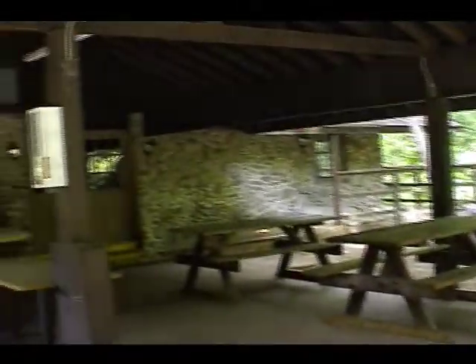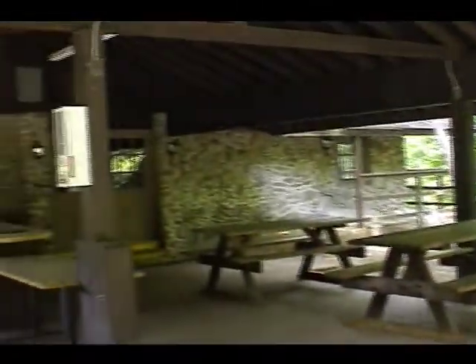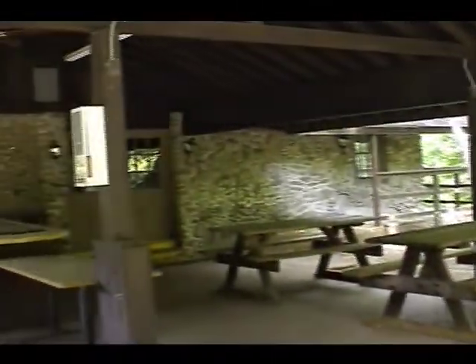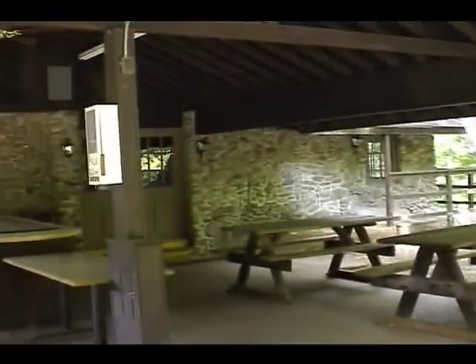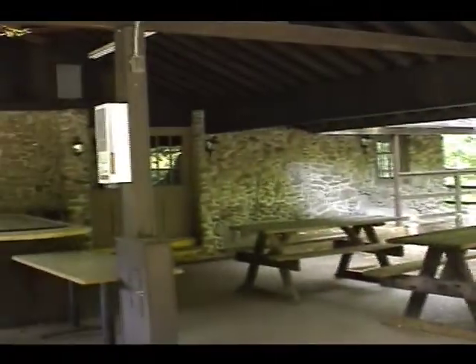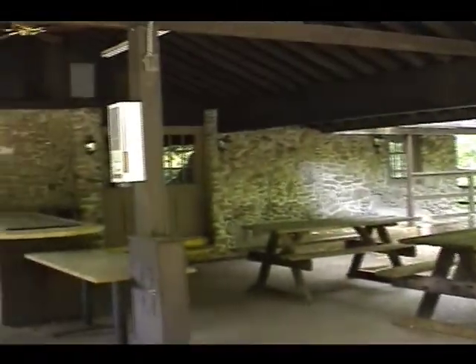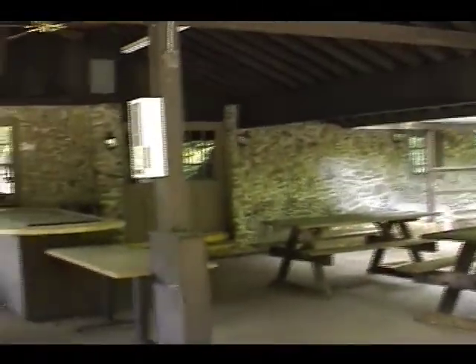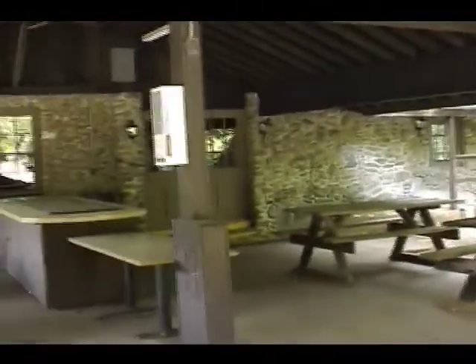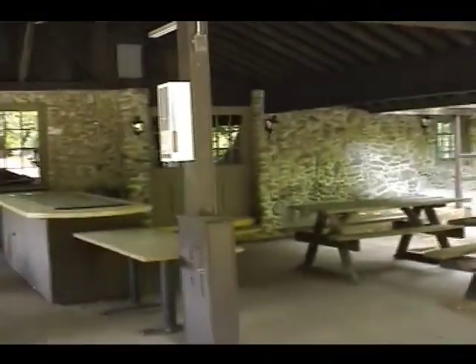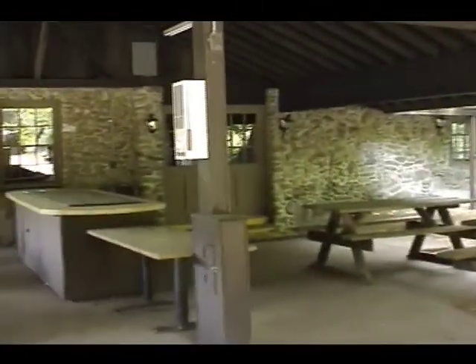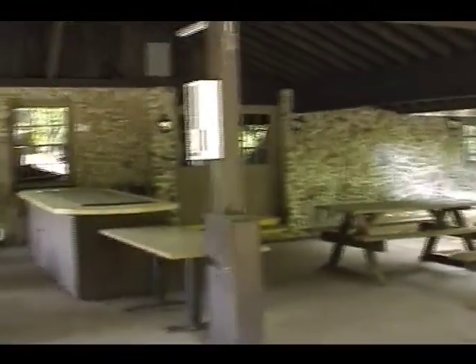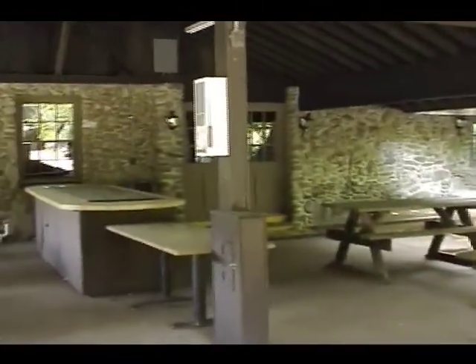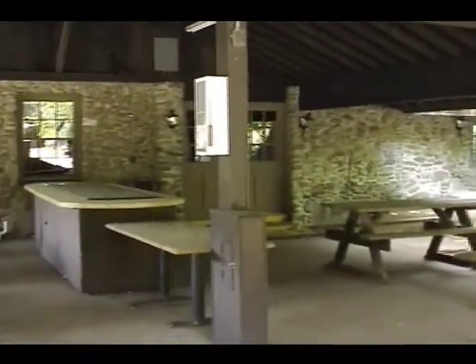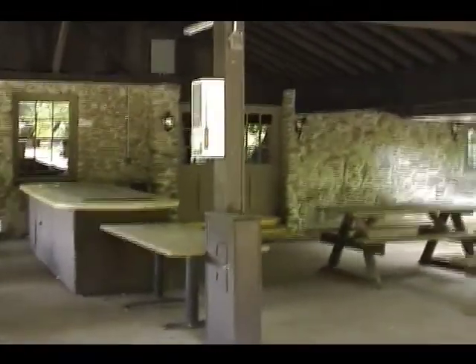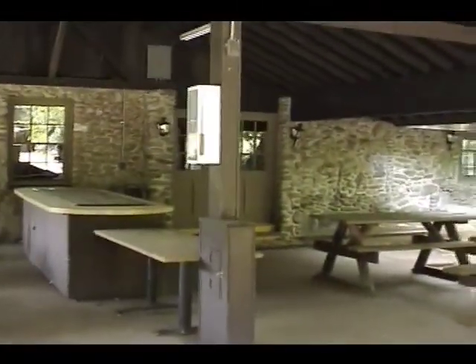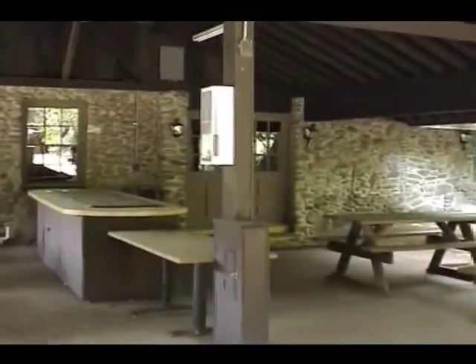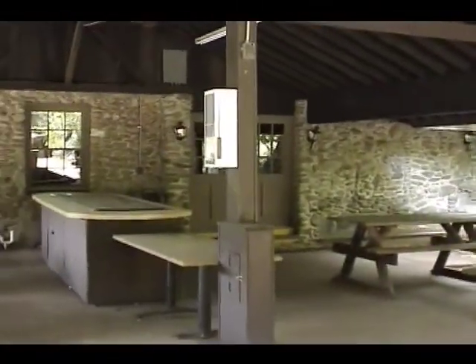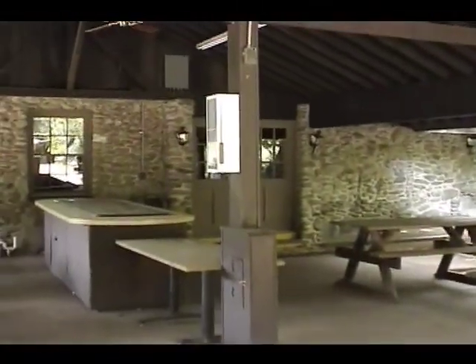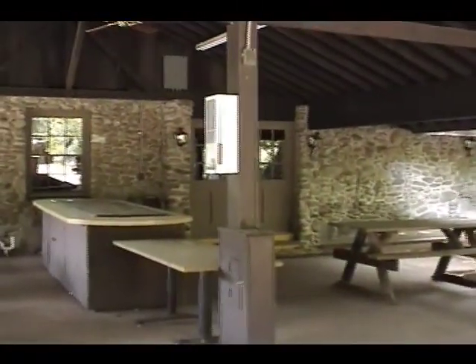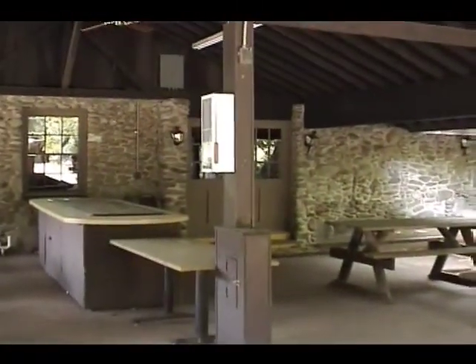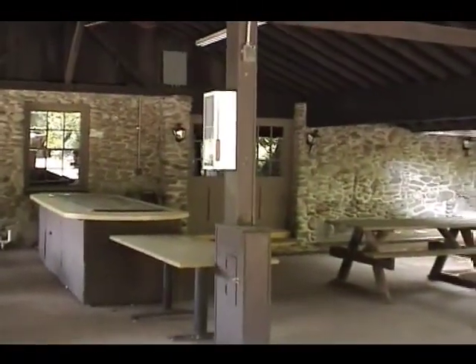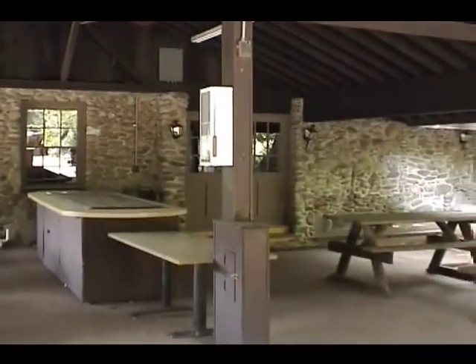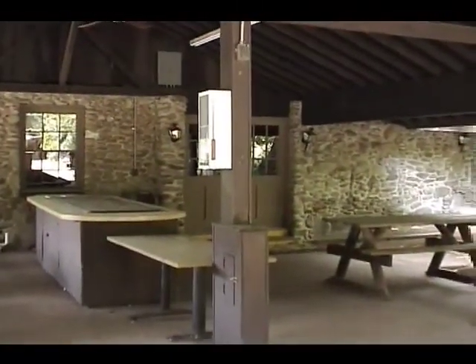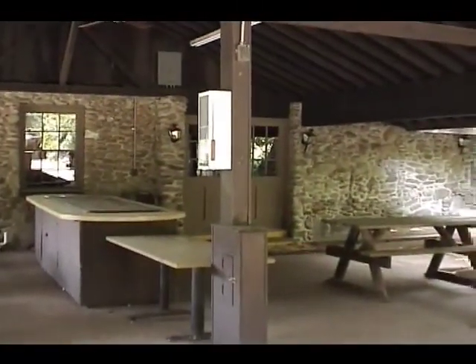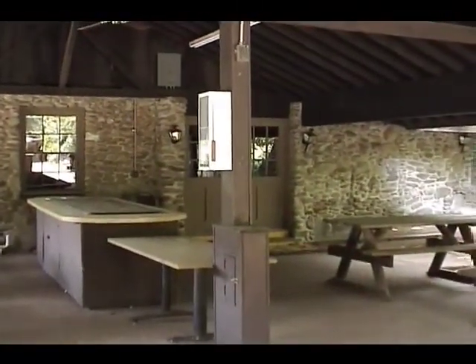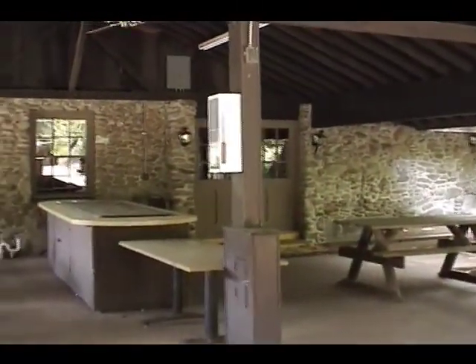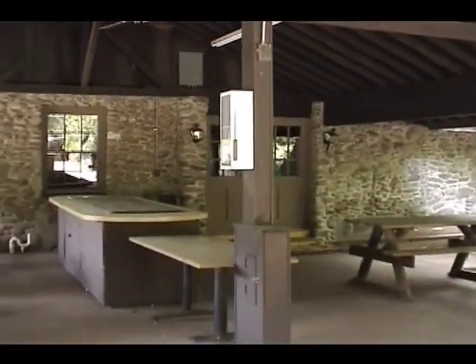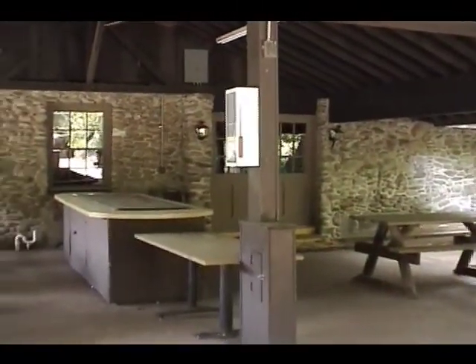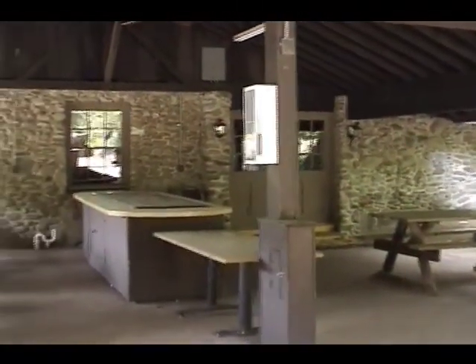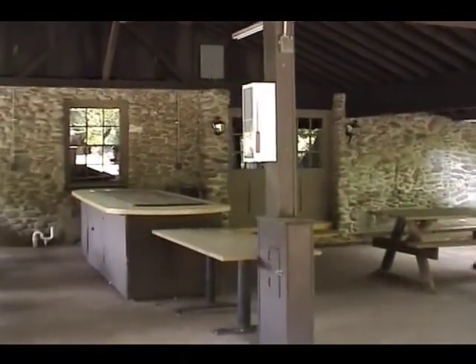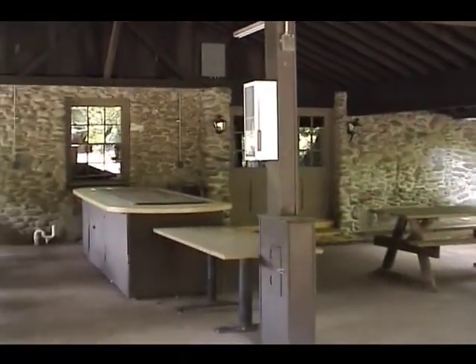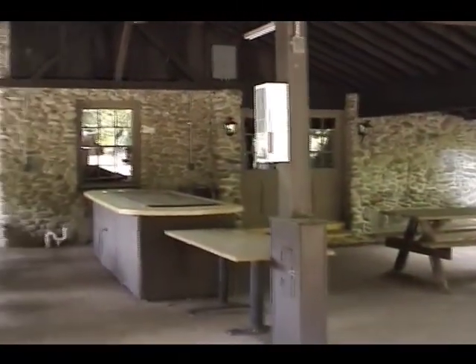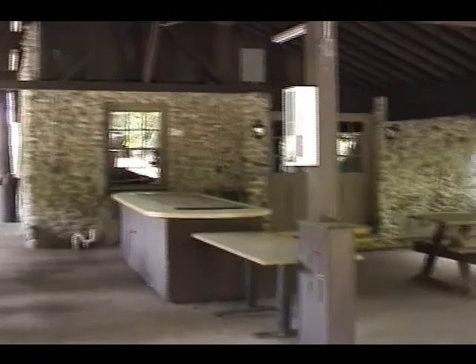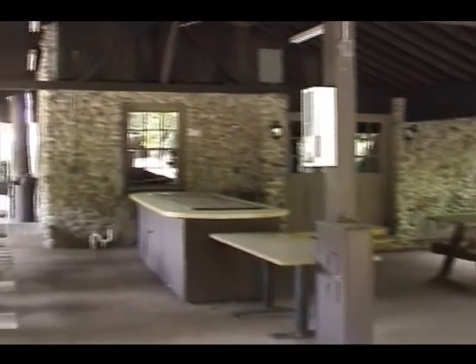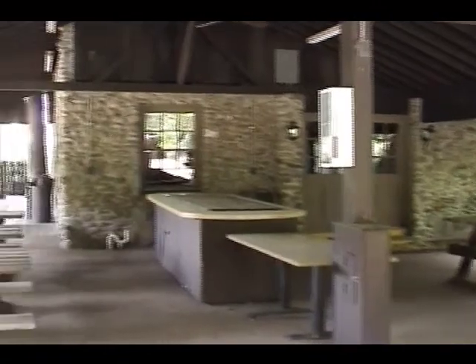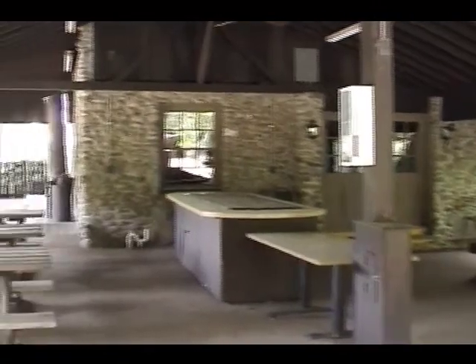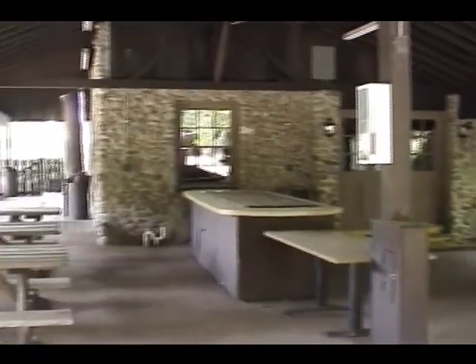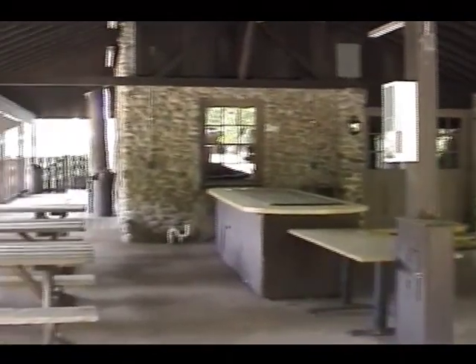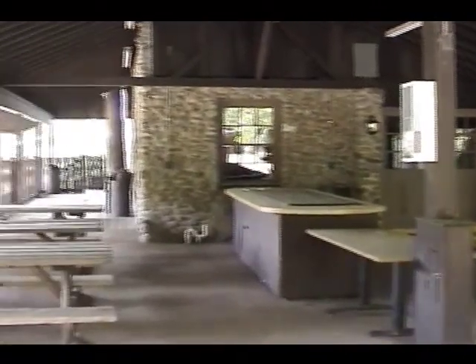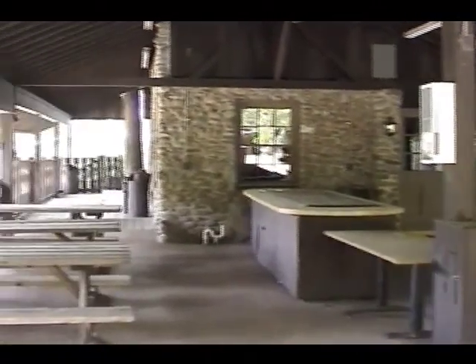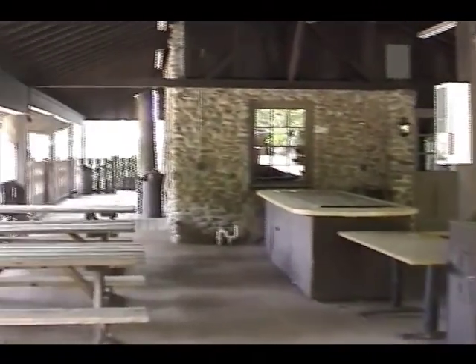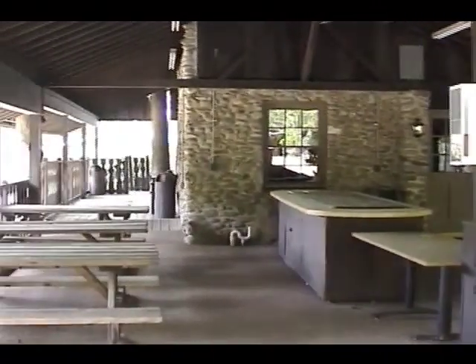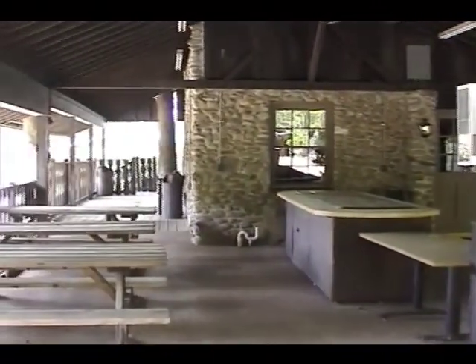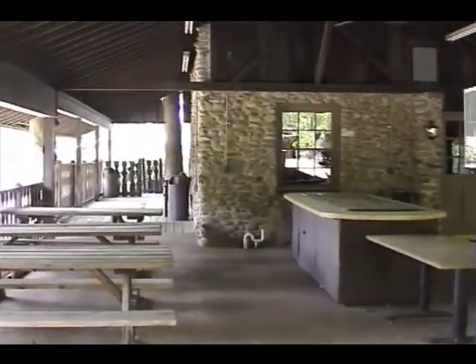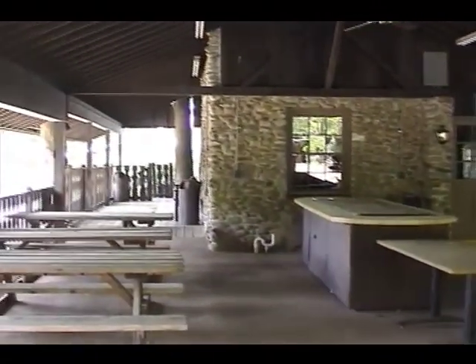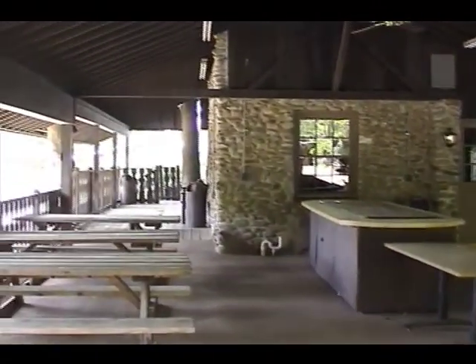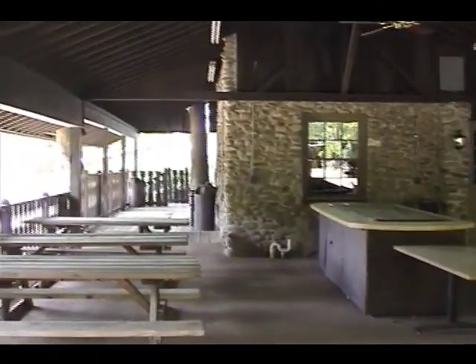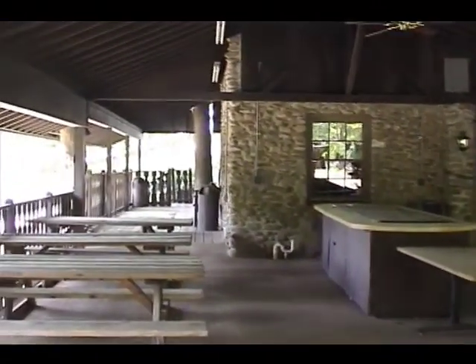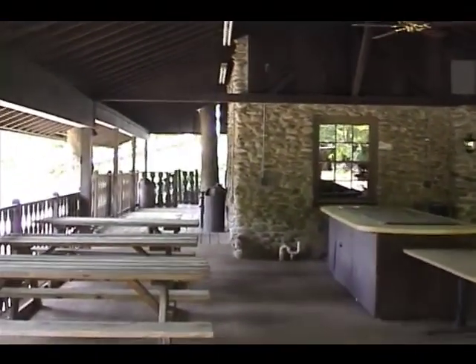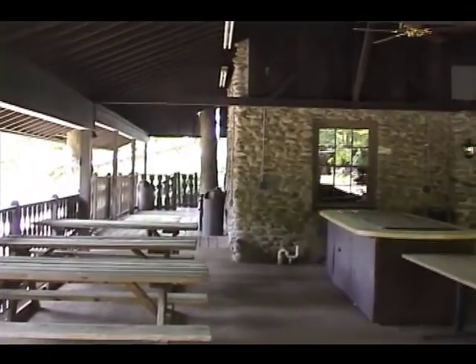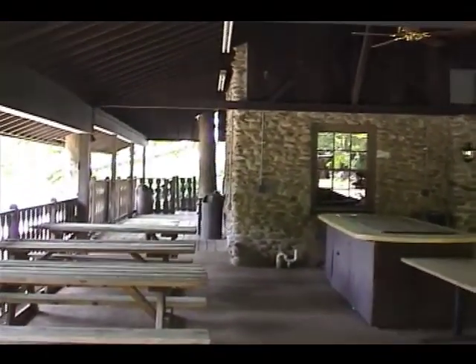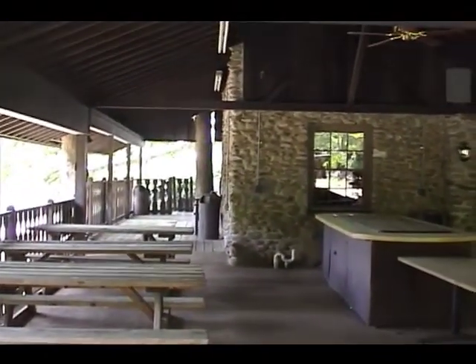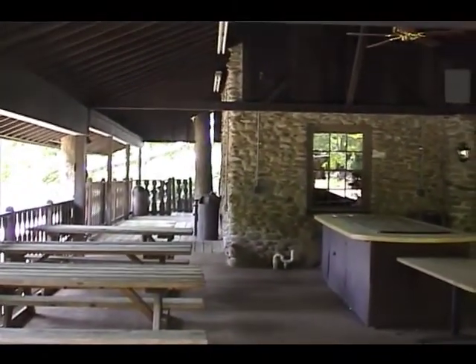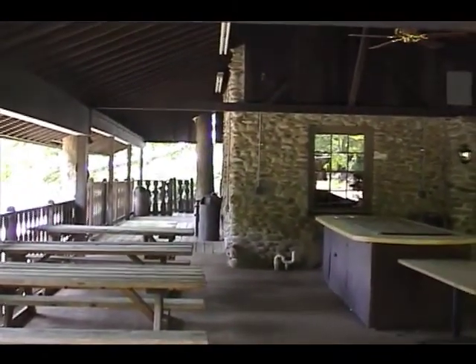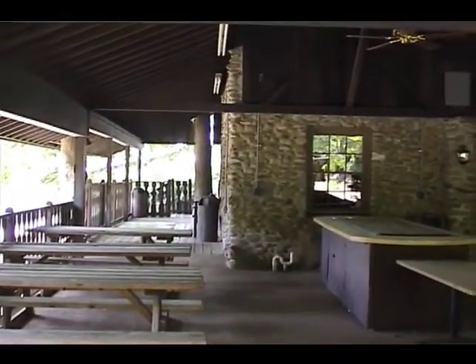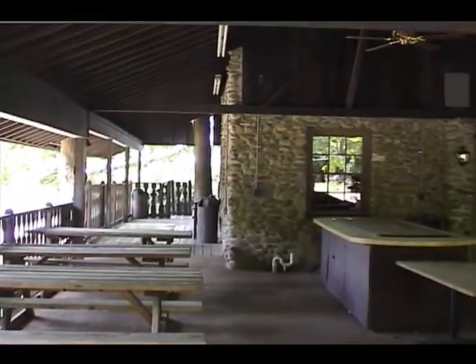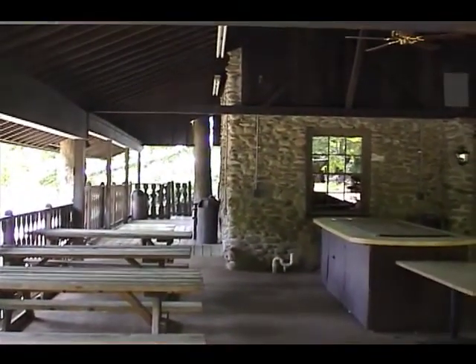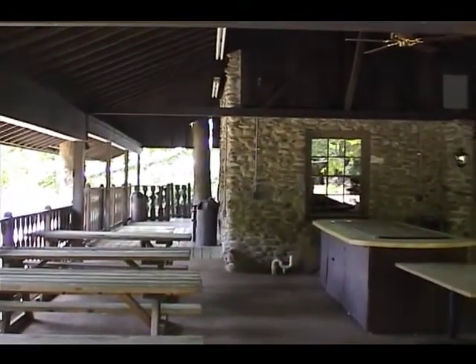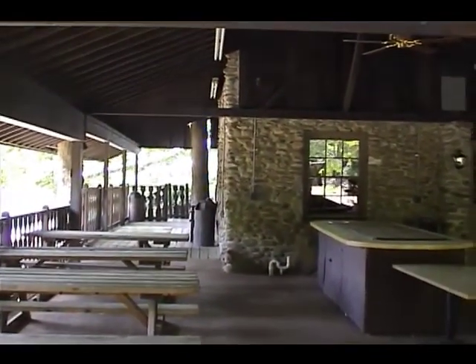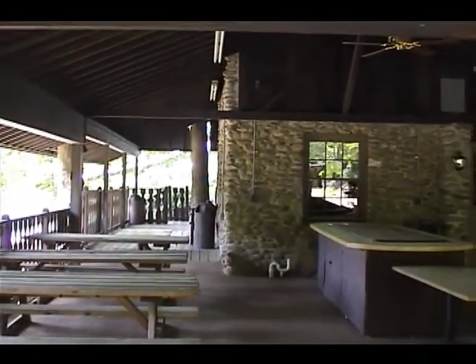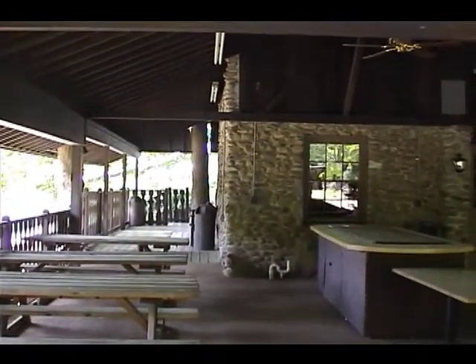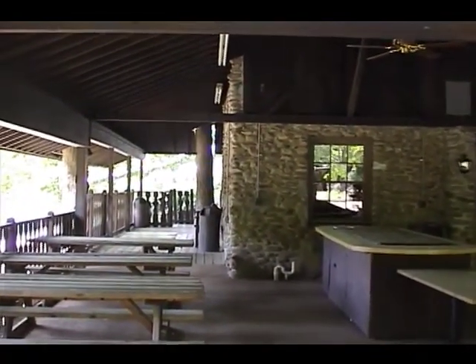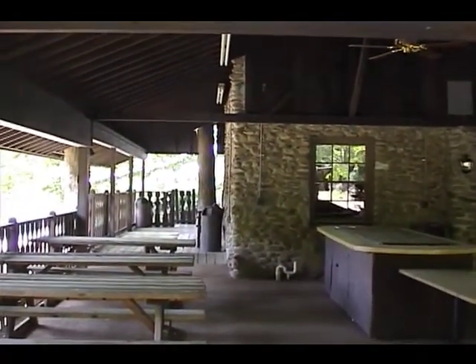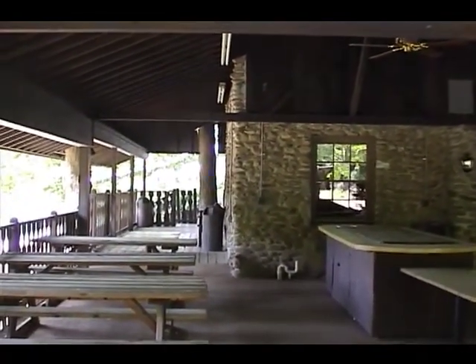The nice thing about it is, if it rains, we can go inside. So we're going to go inside now.